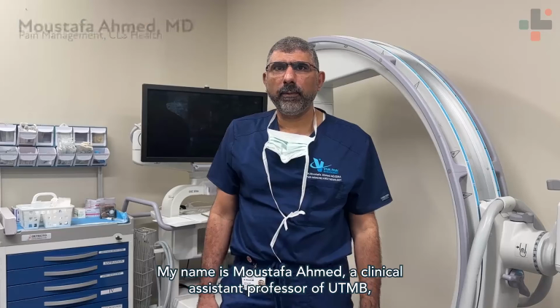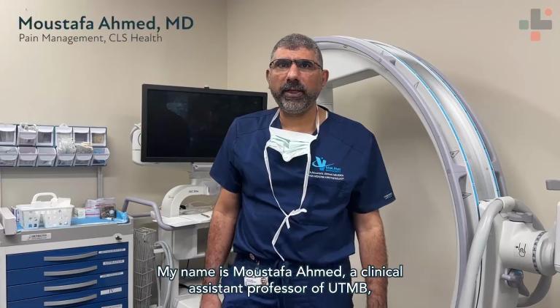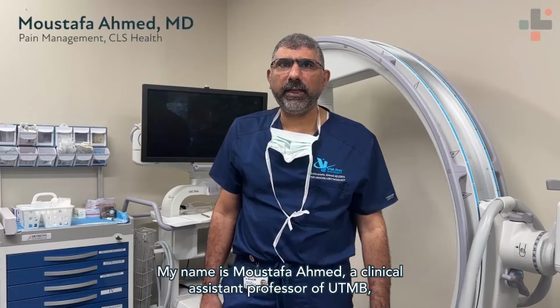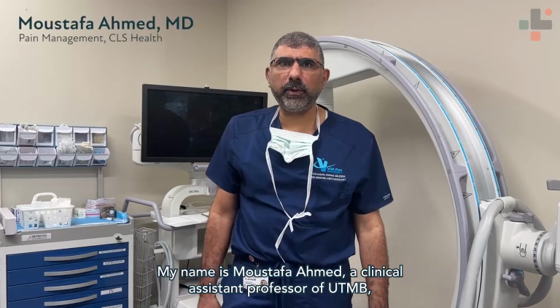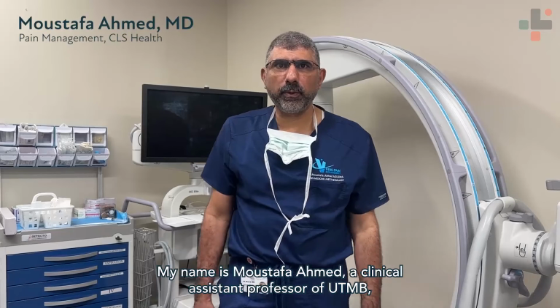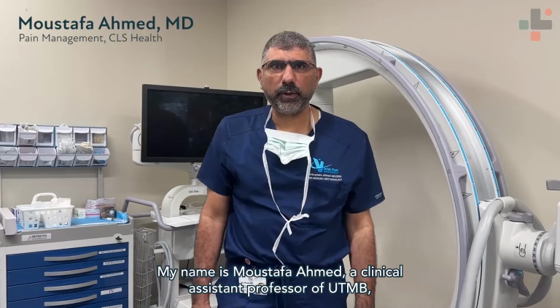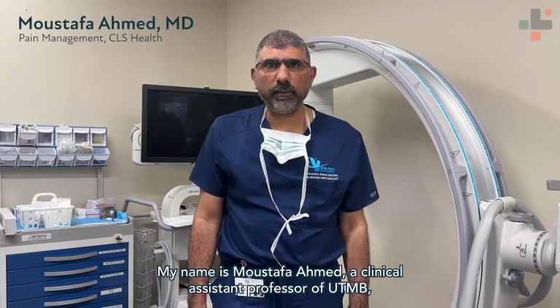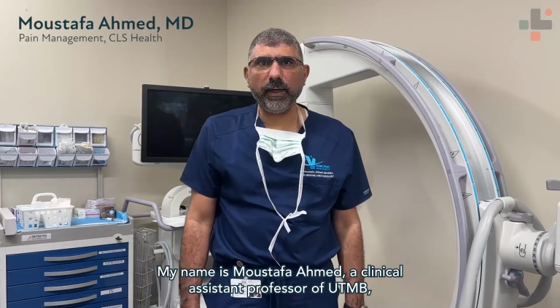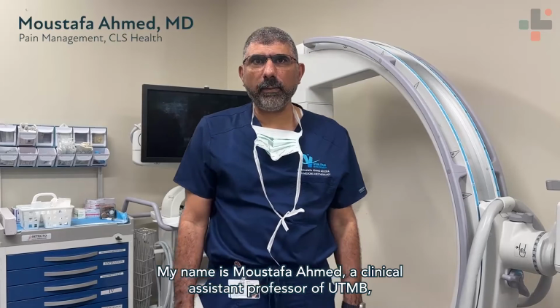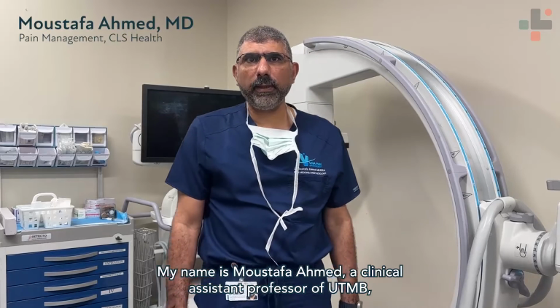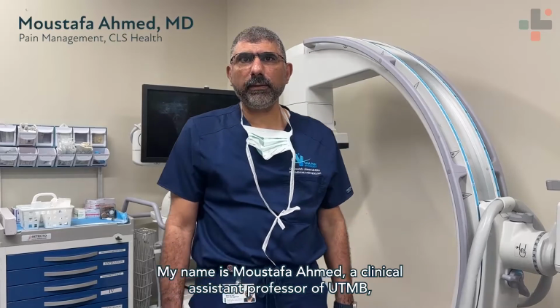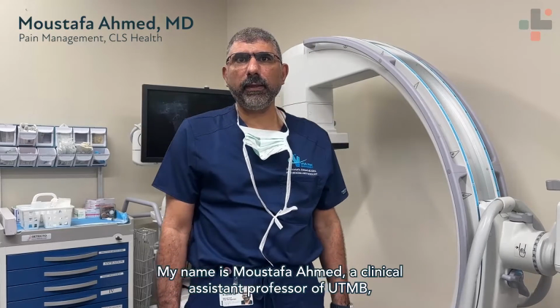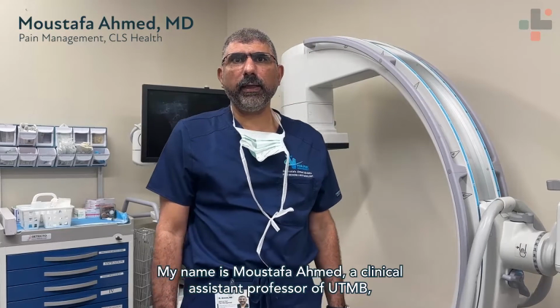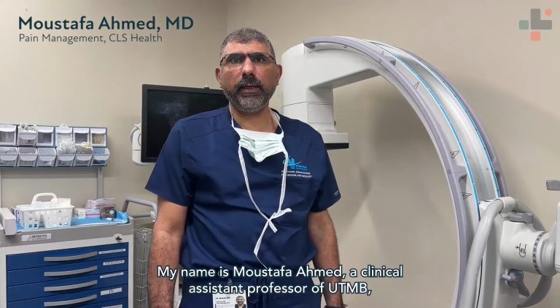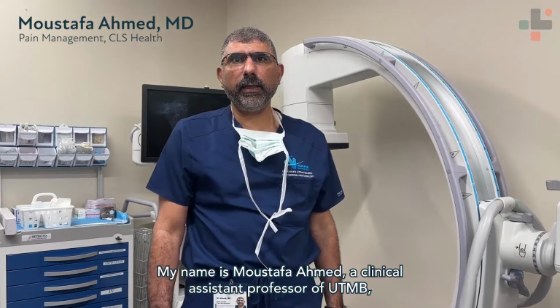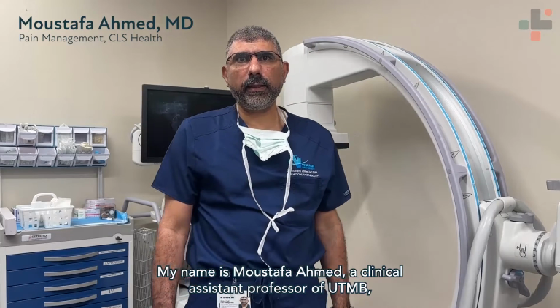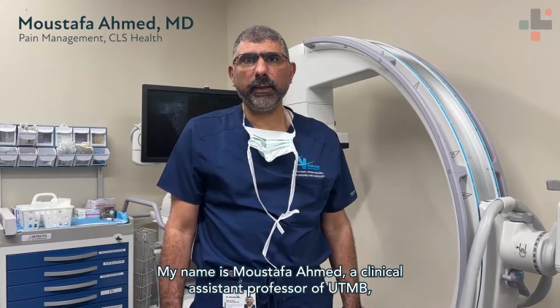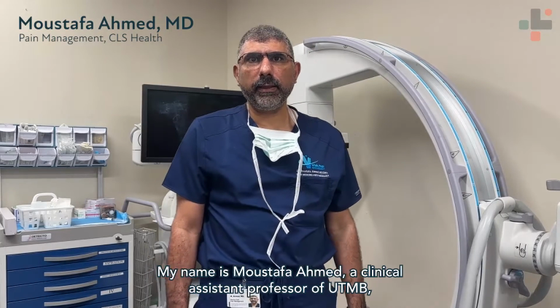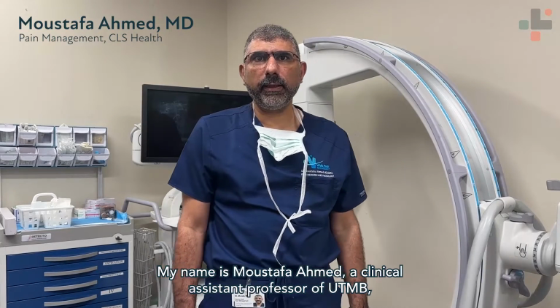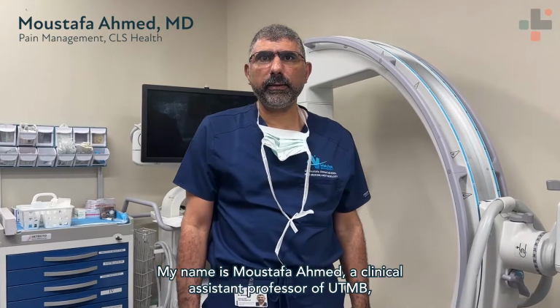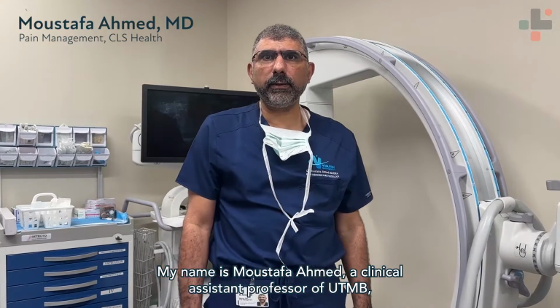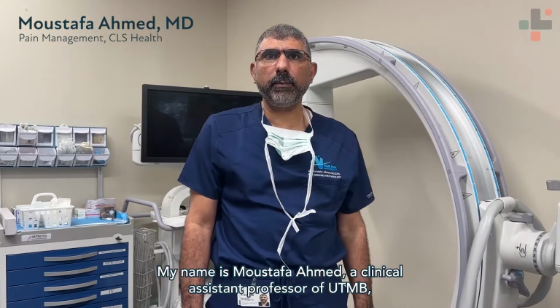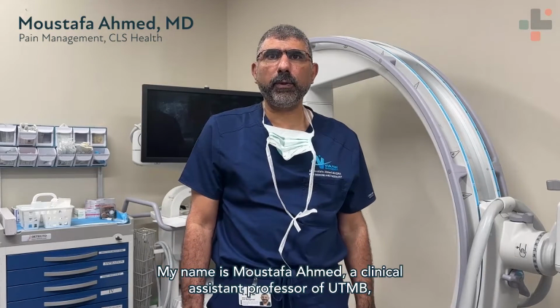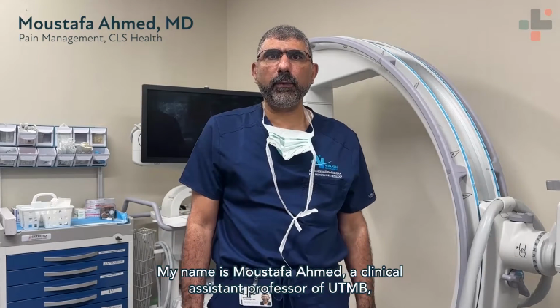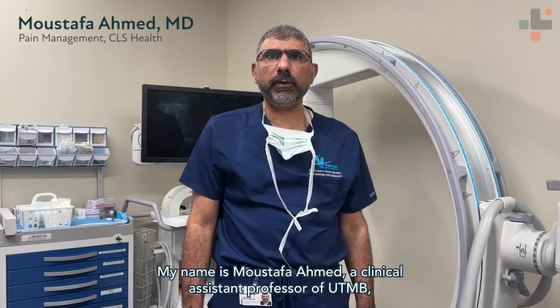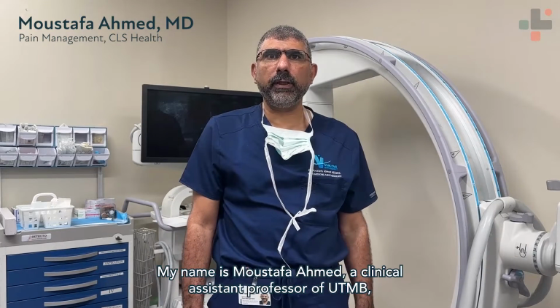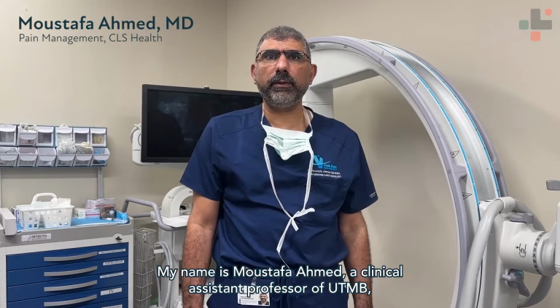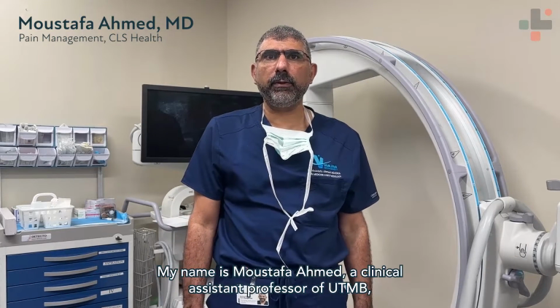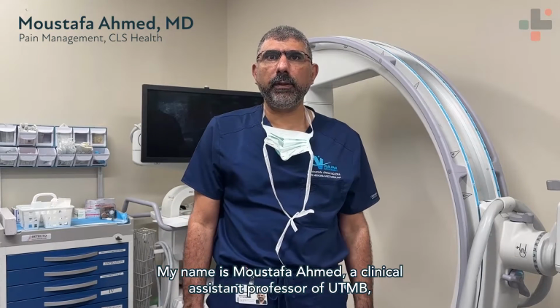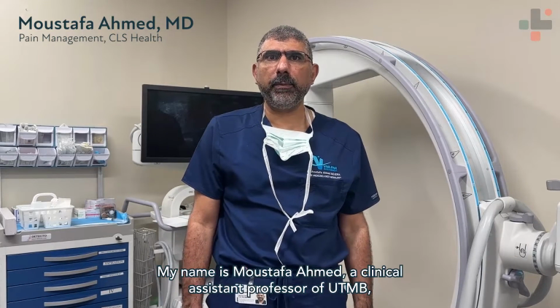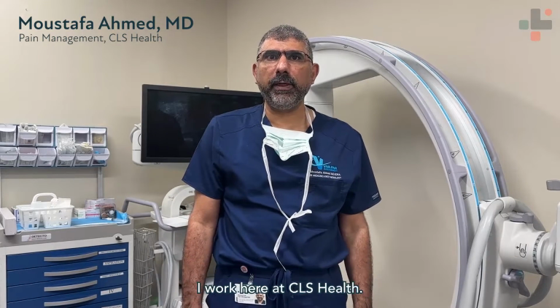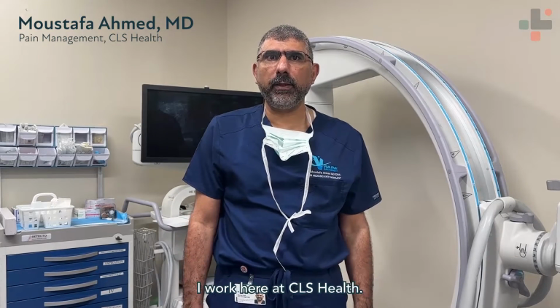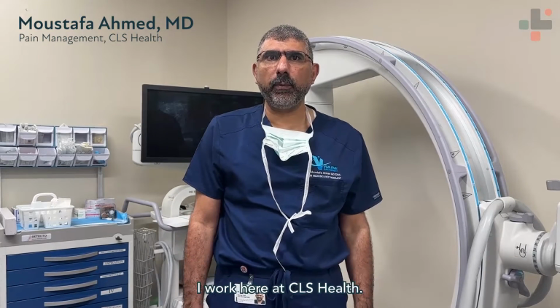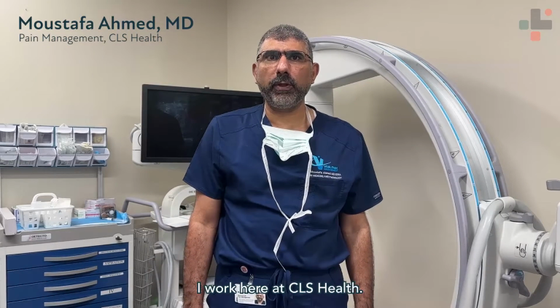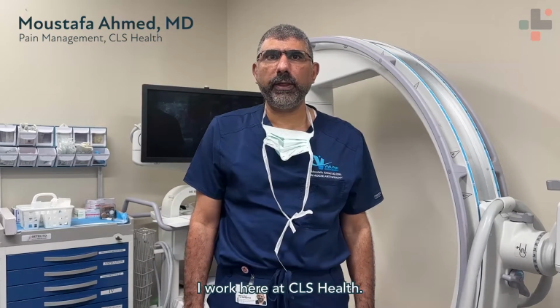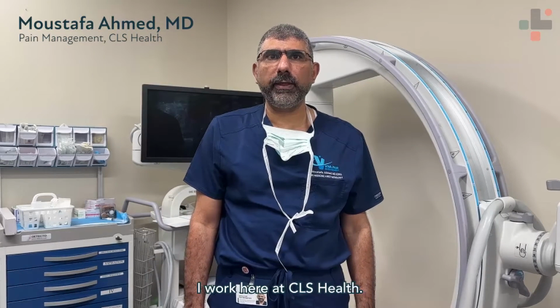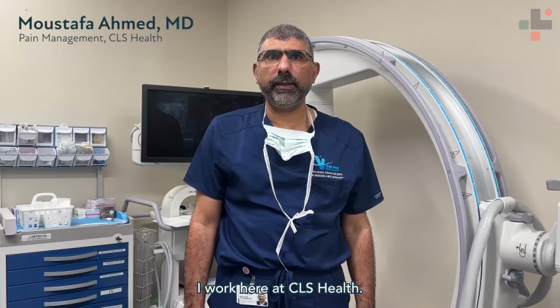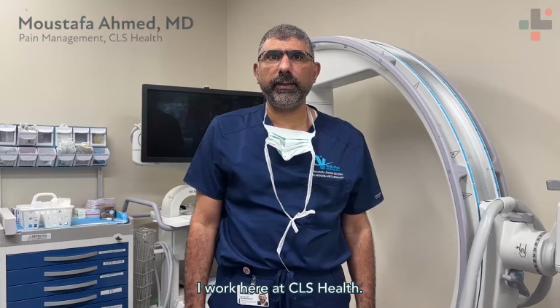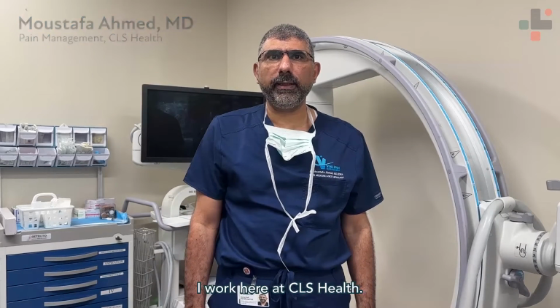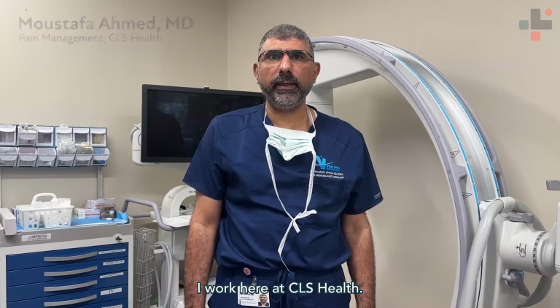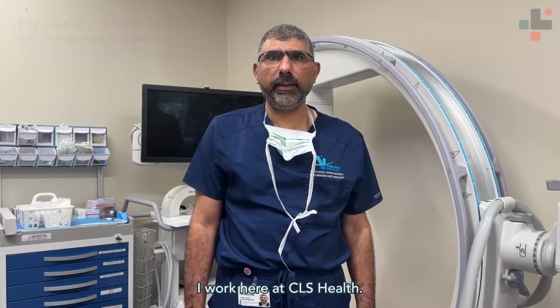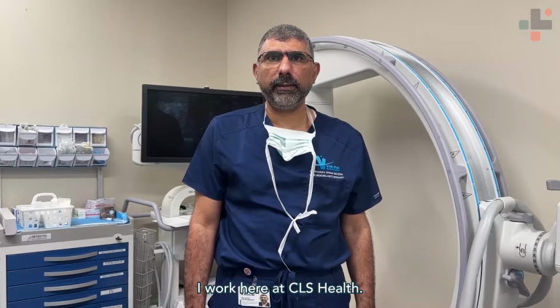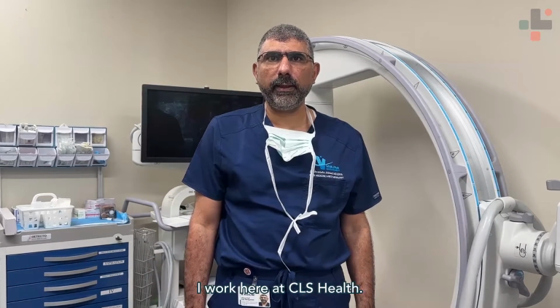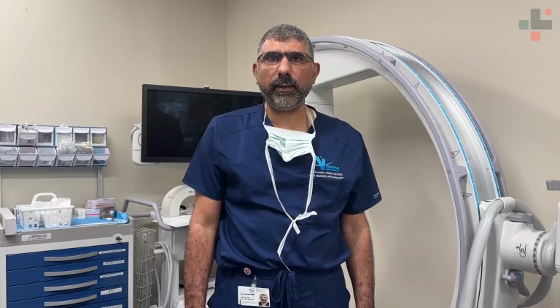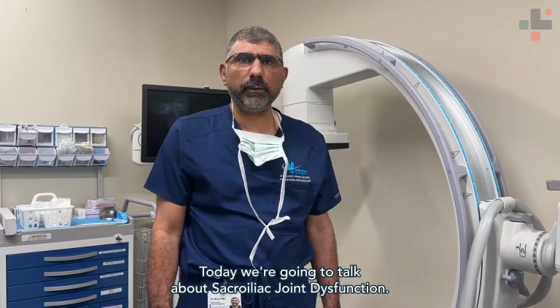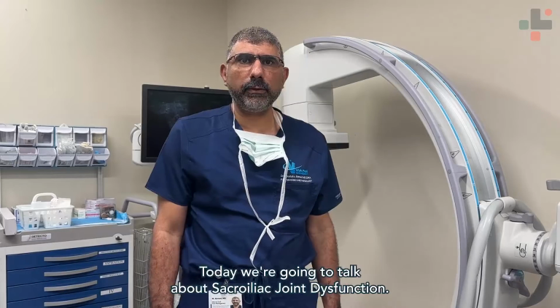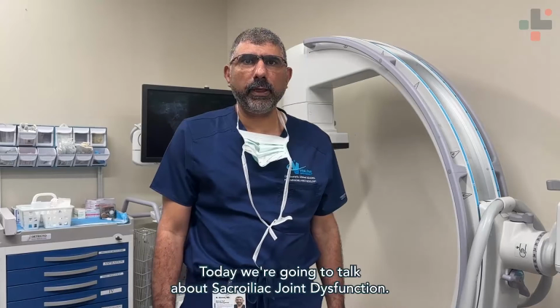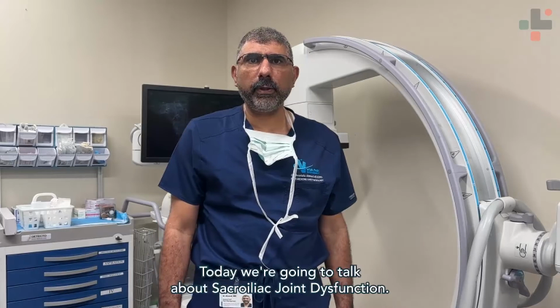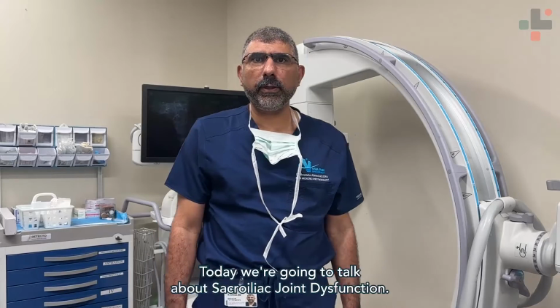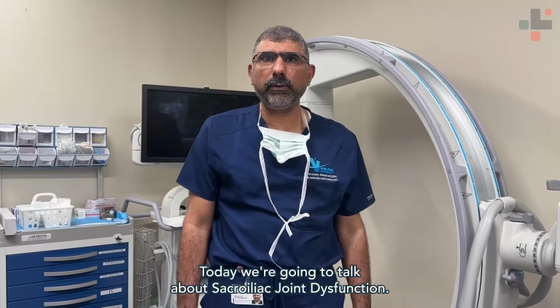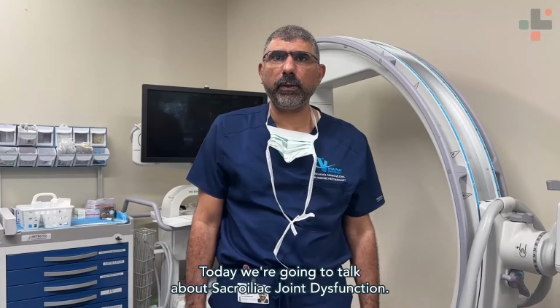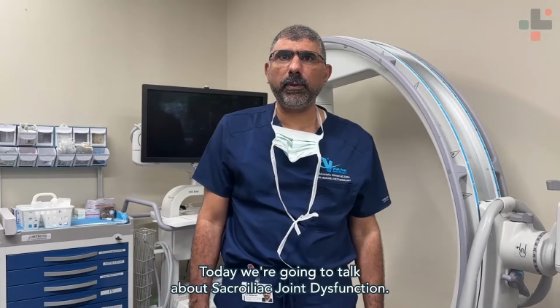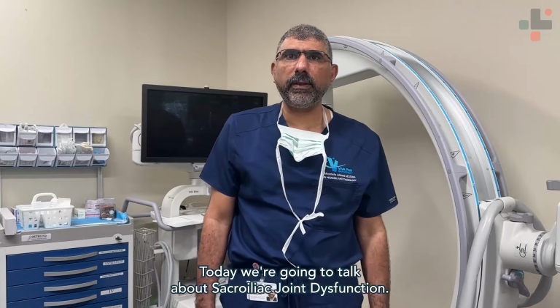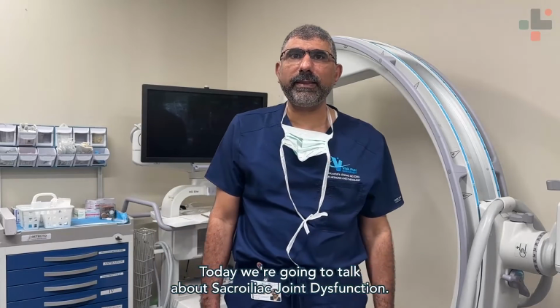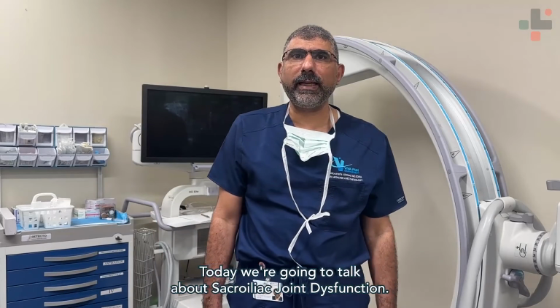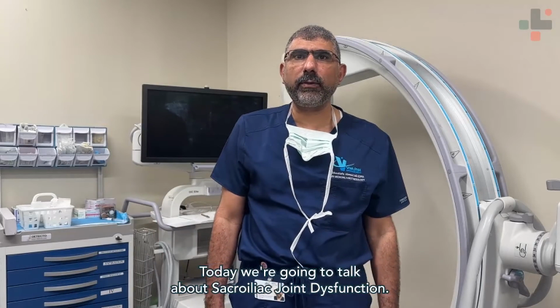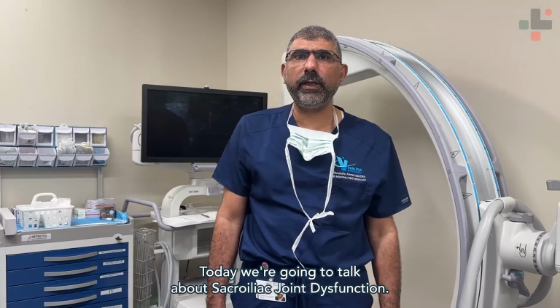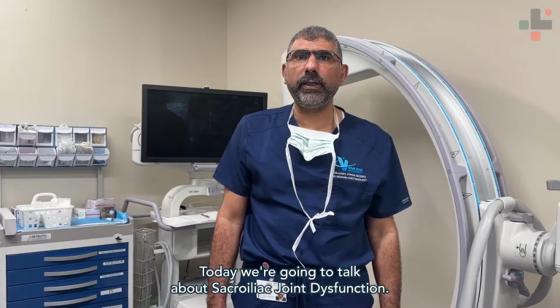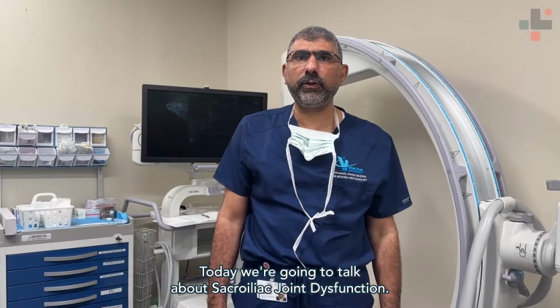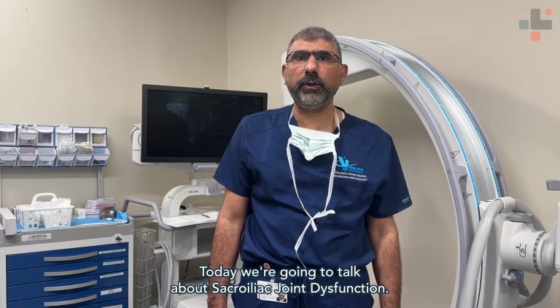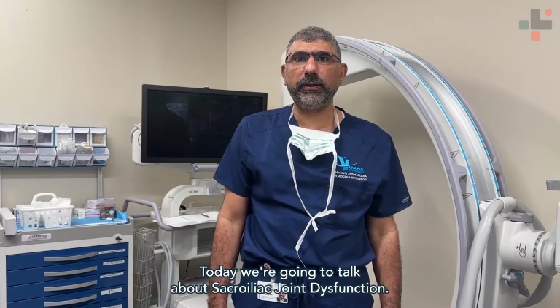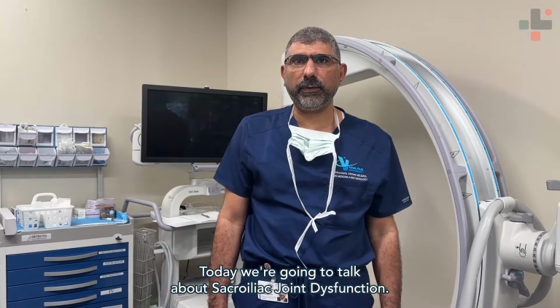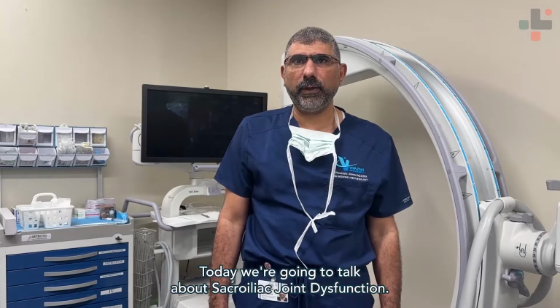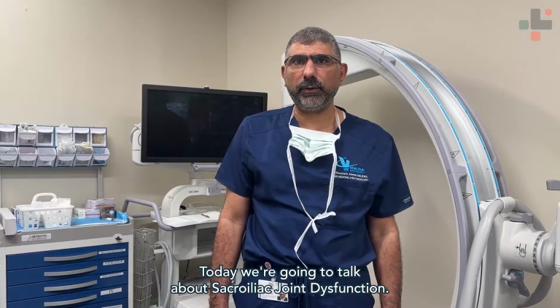My name is Mustafa Ahmed, a clinical assistant professor at QCMP and I work here at CLS Health. Today we're going to talk about sacroiliac joint dysfunction.